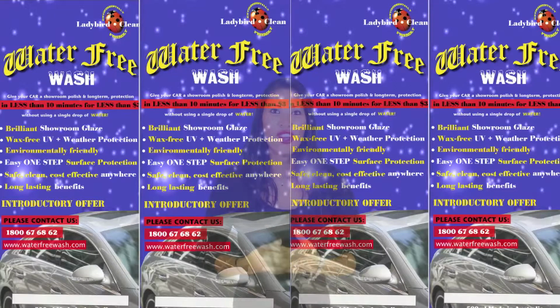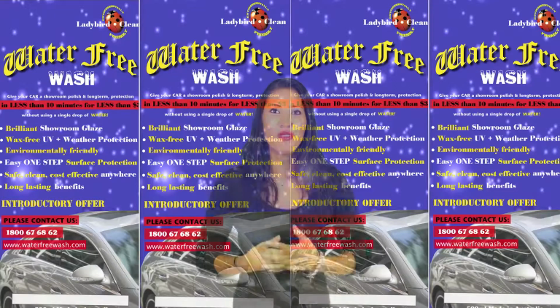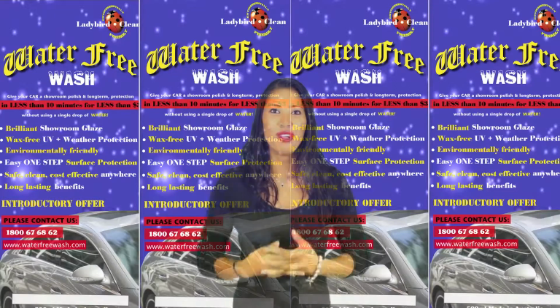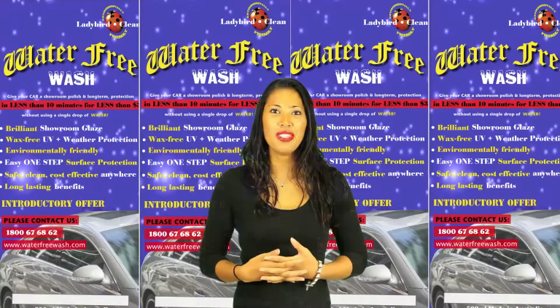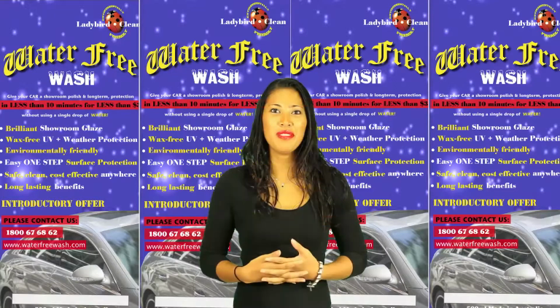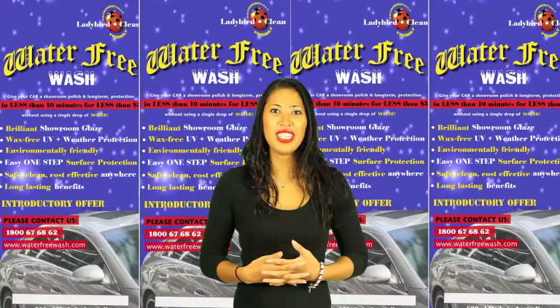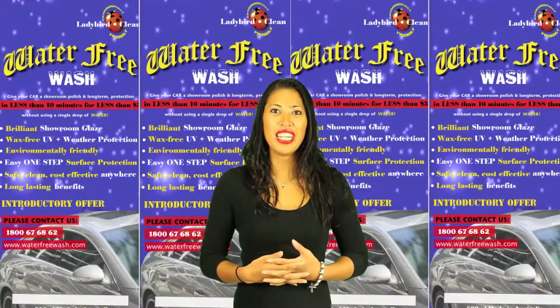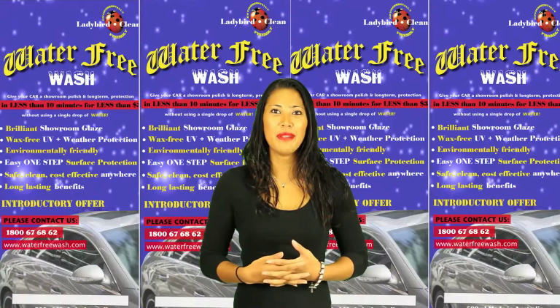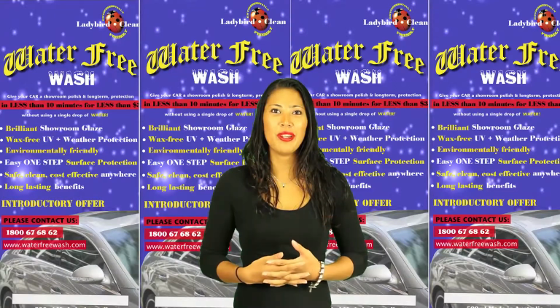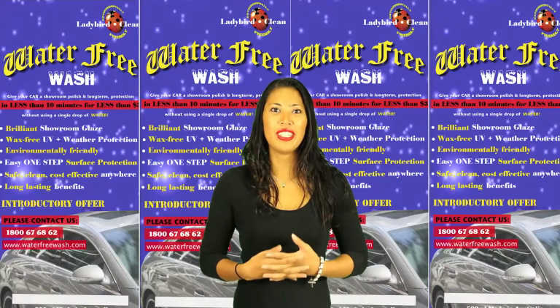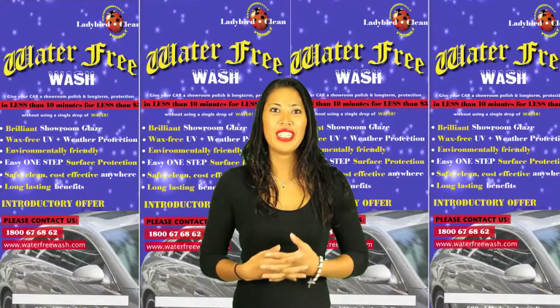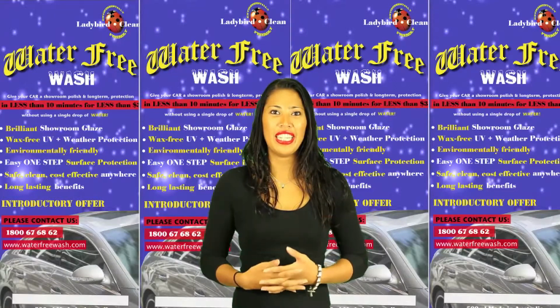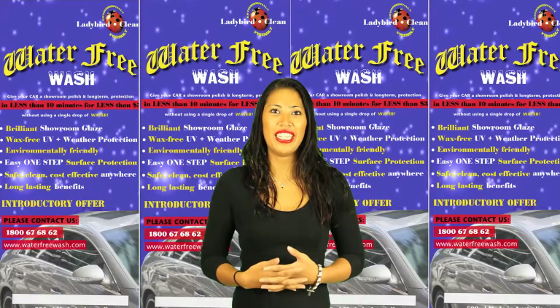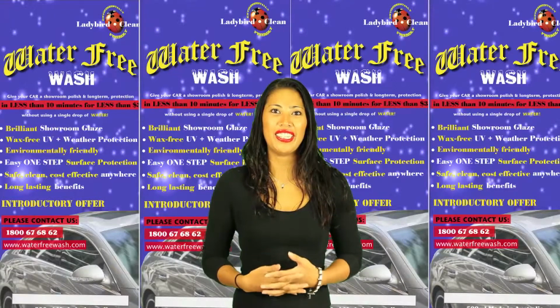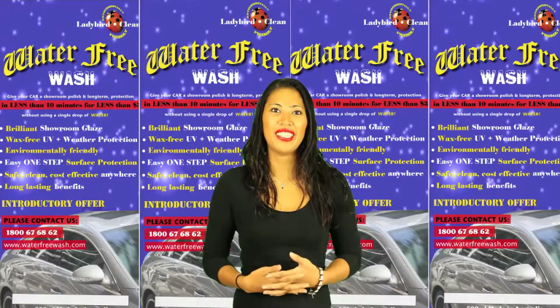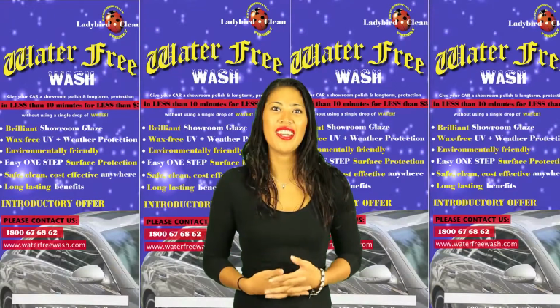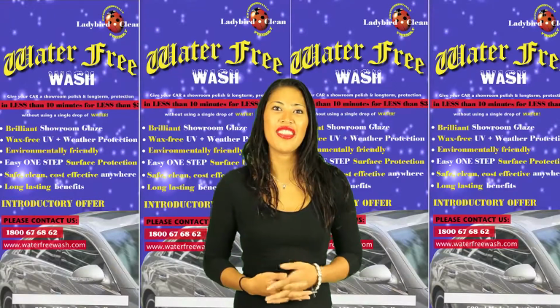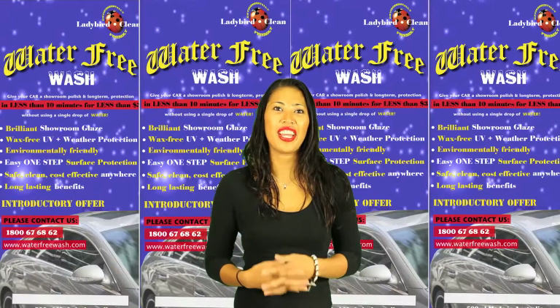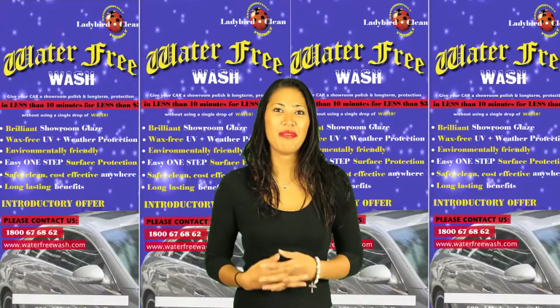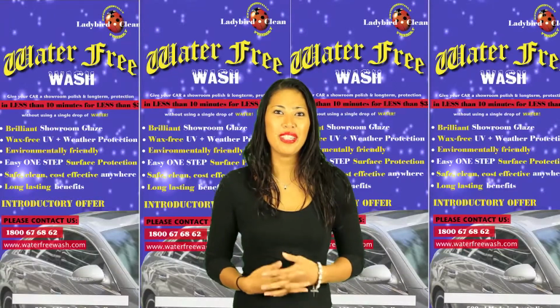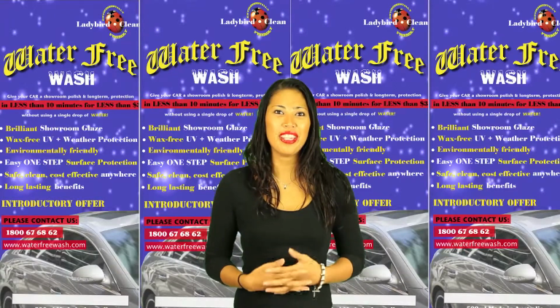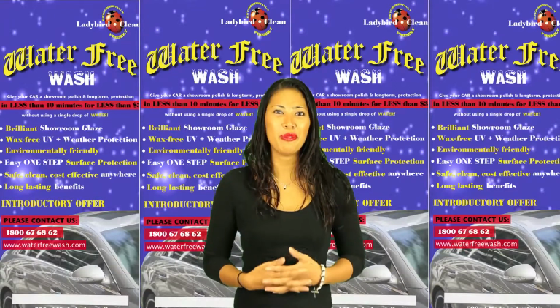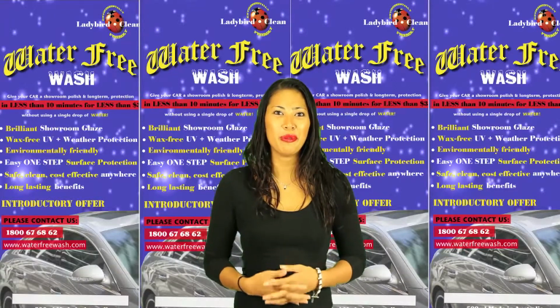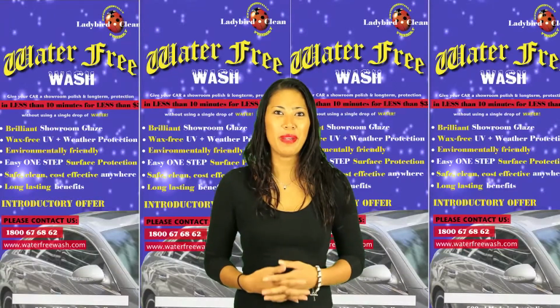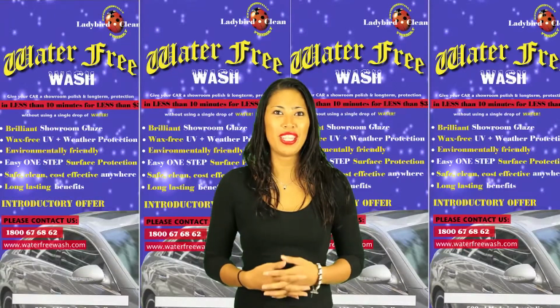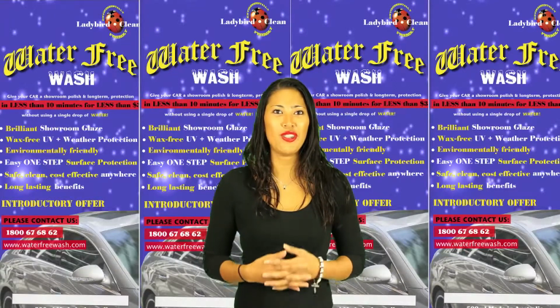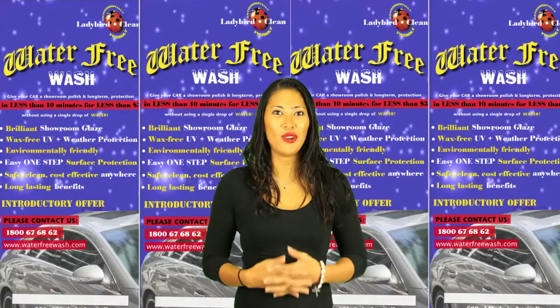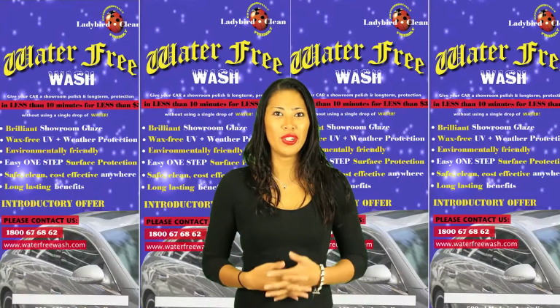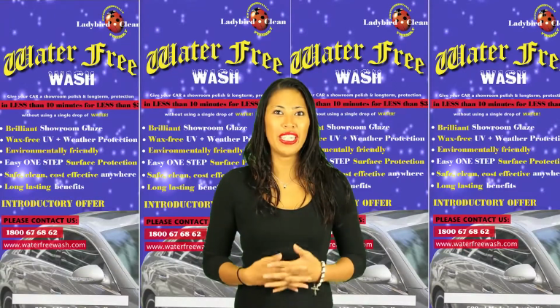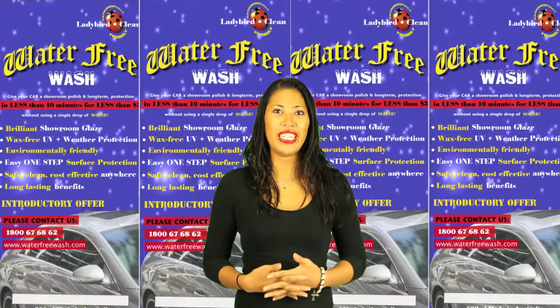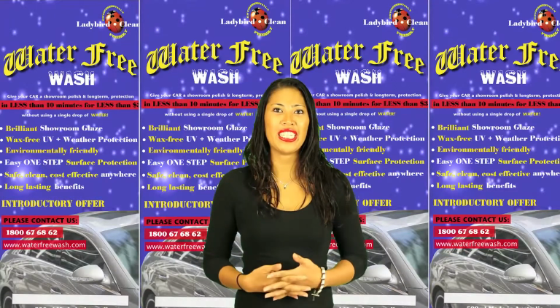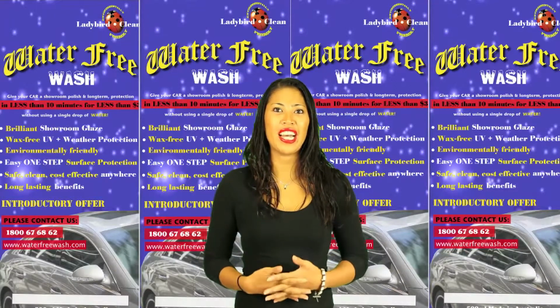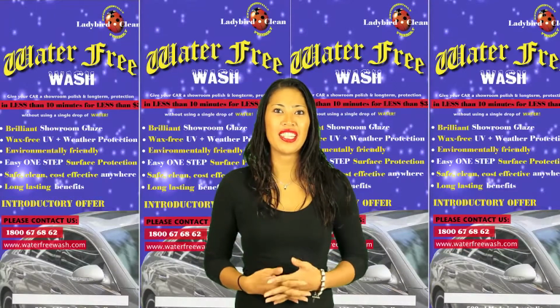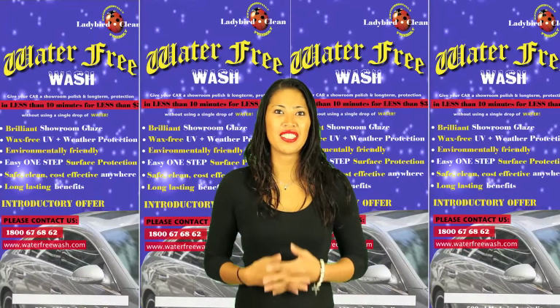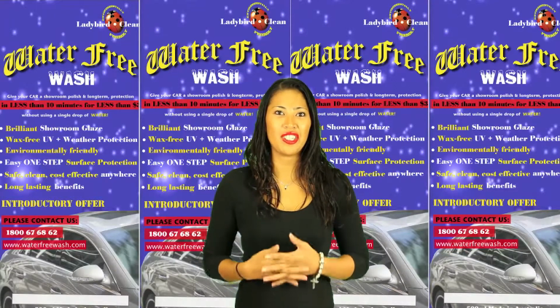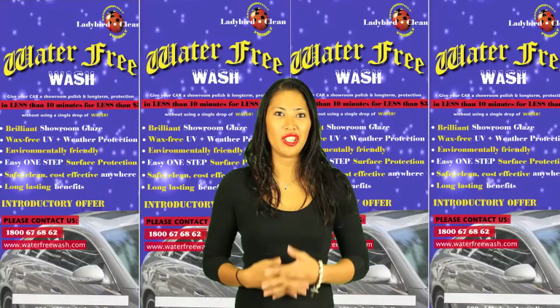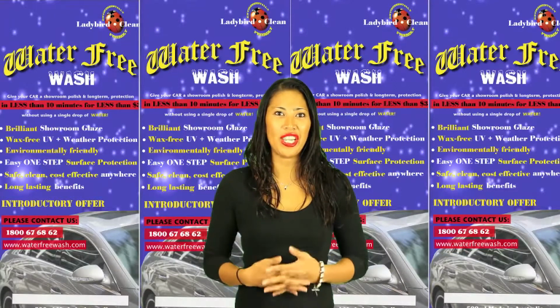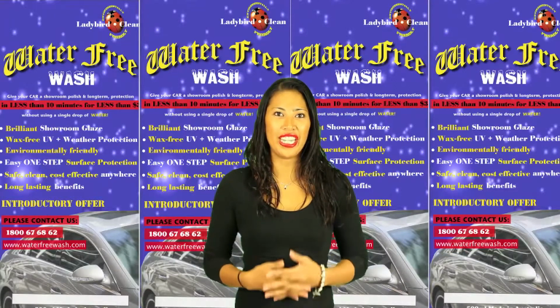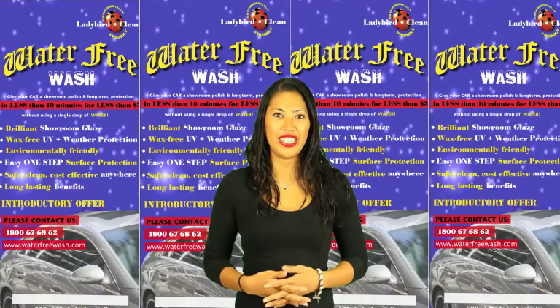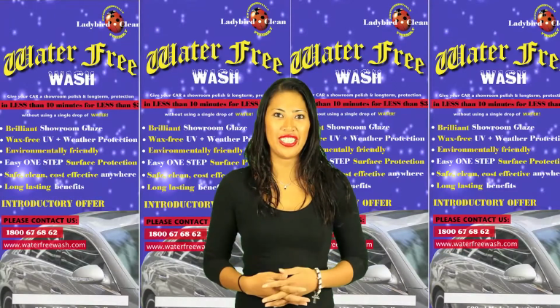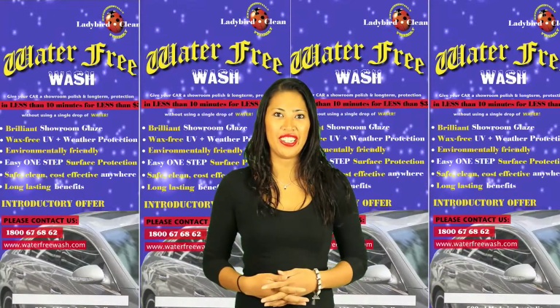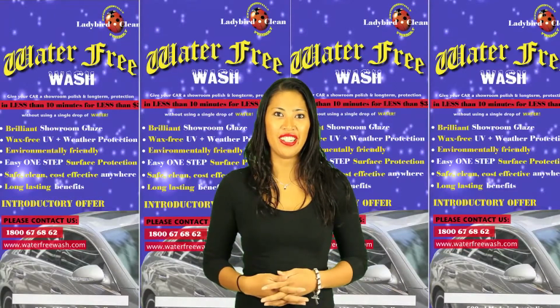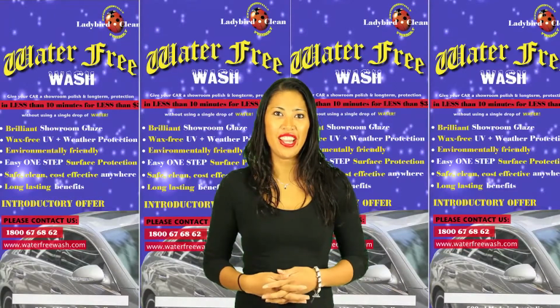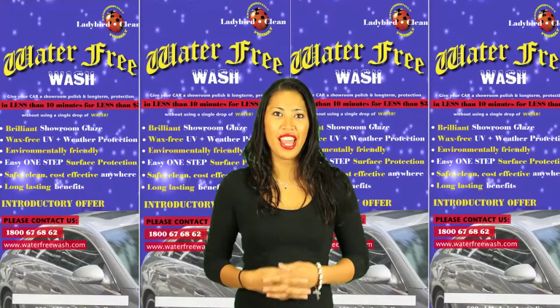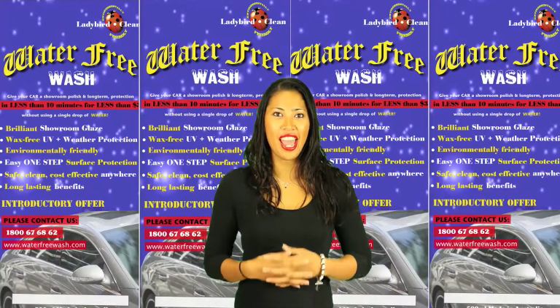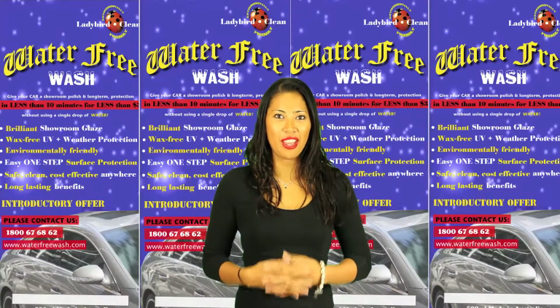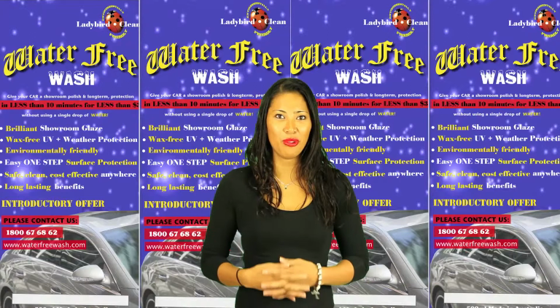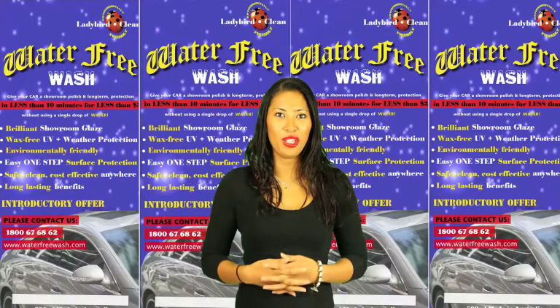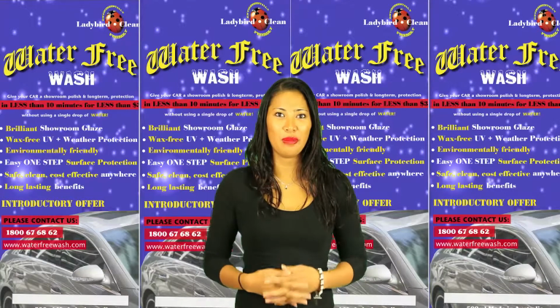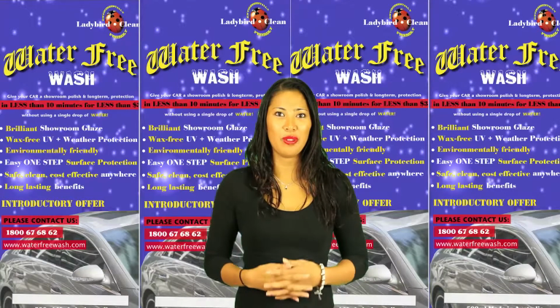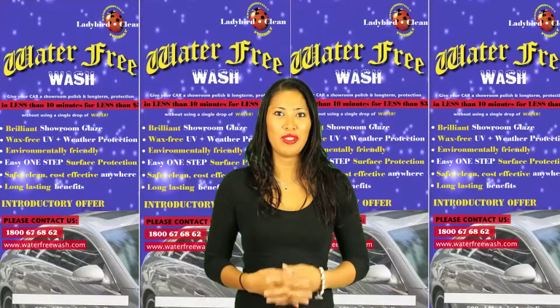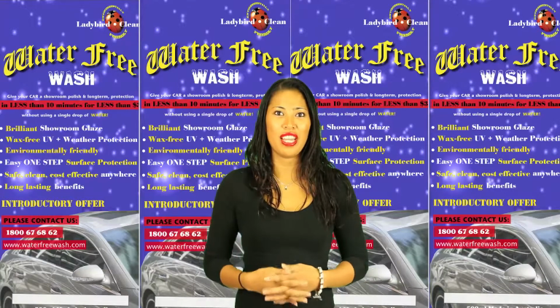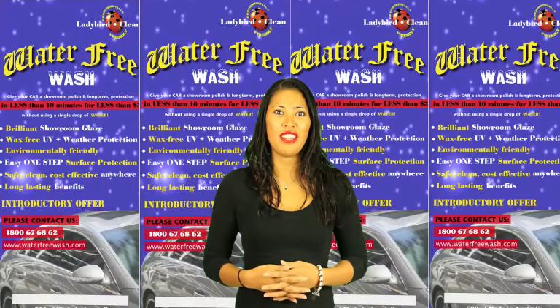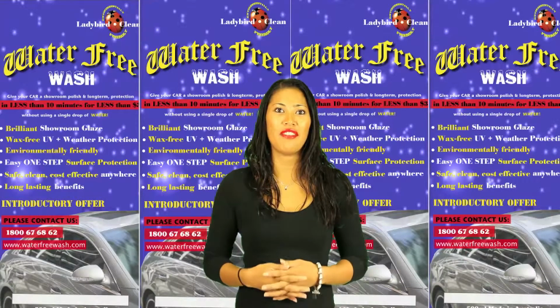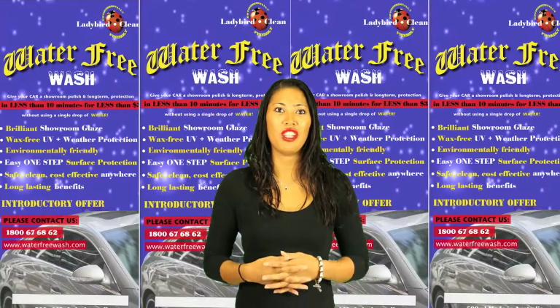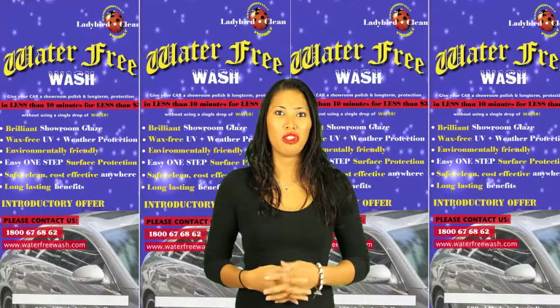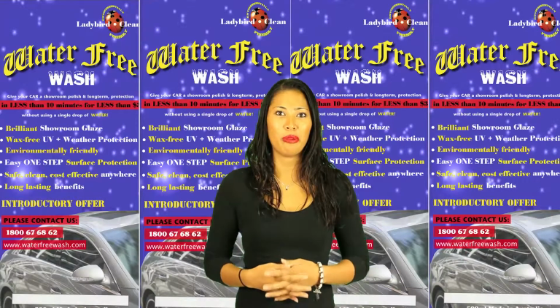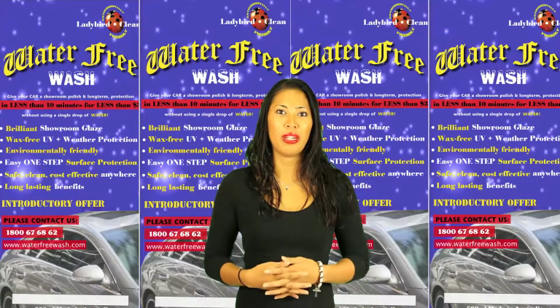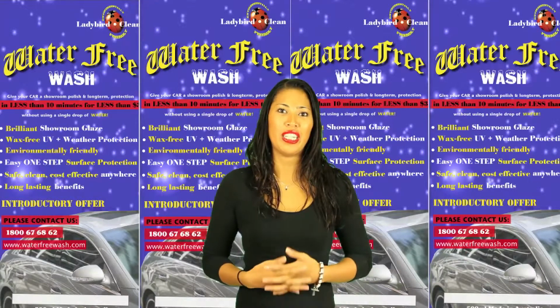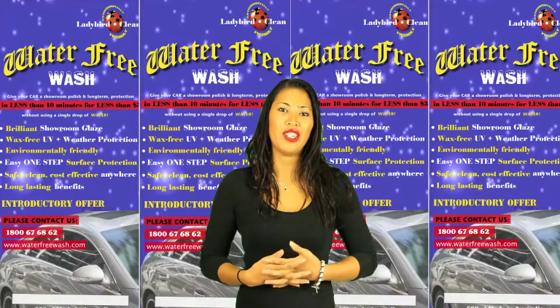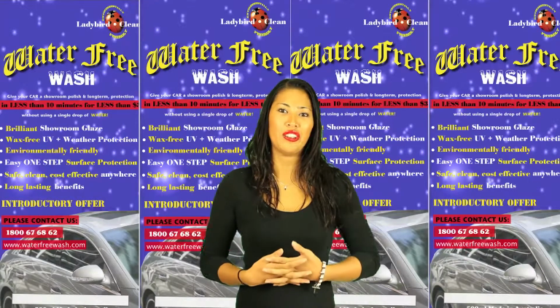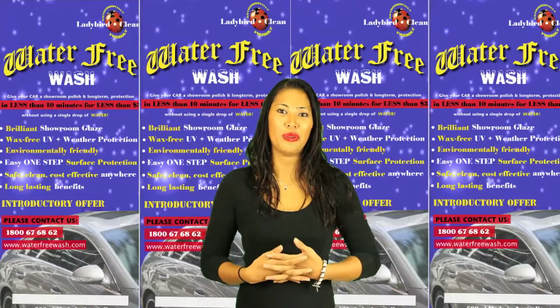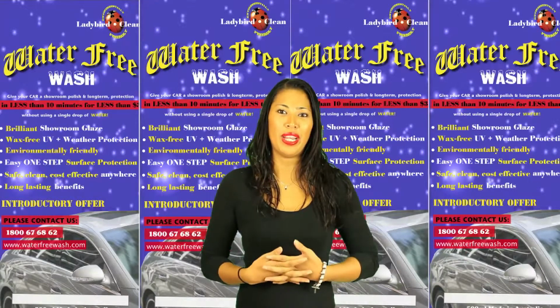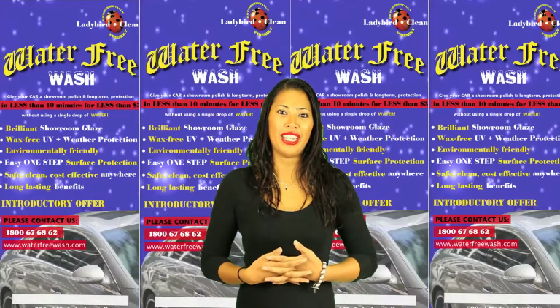Welcome to Lady Bird Cleaning, the company that will make your cleaning tasks a lot easier and will help you save a lot of money along the way.